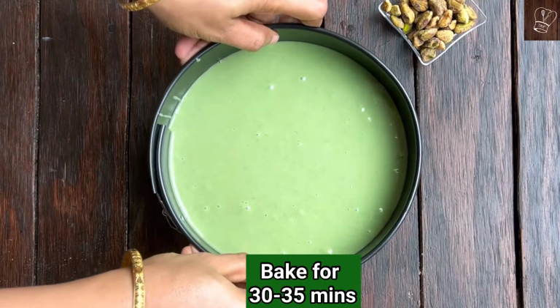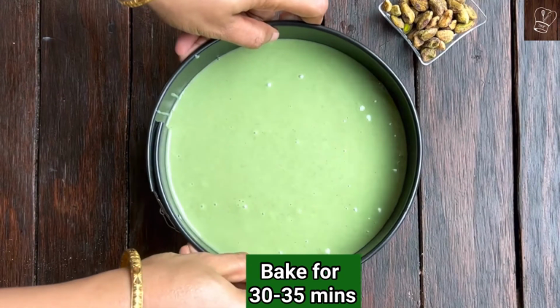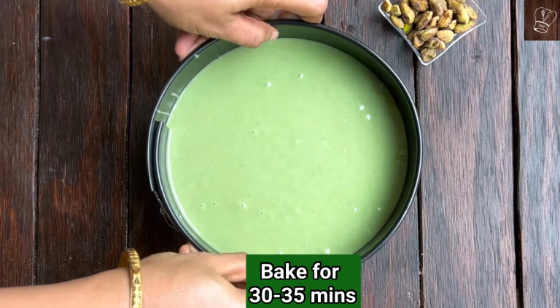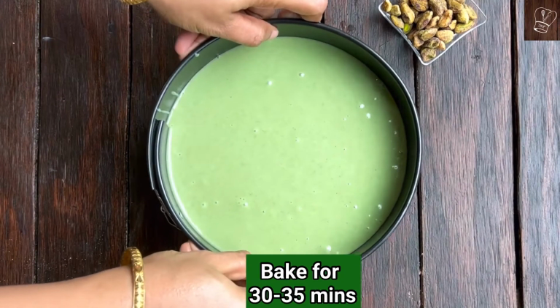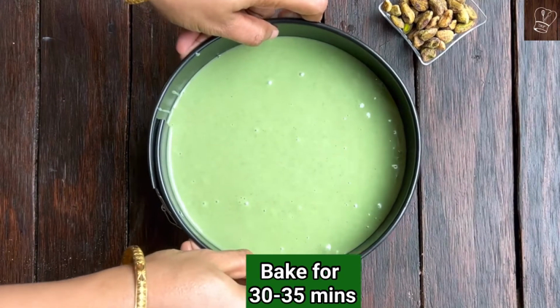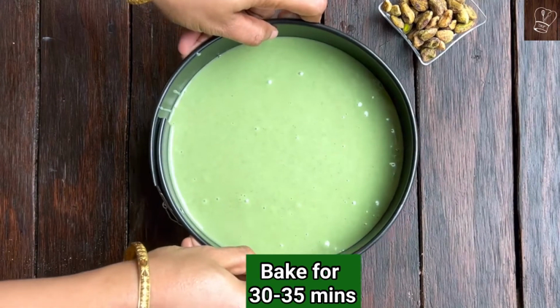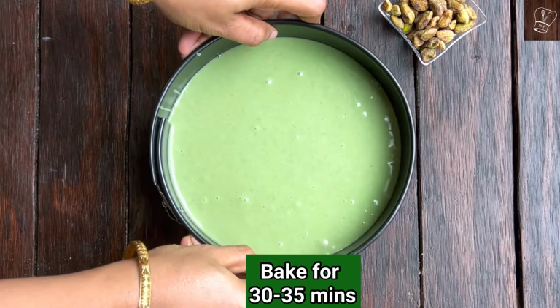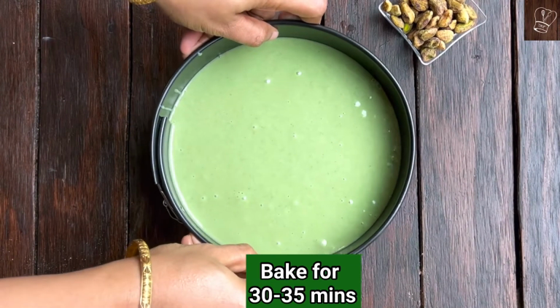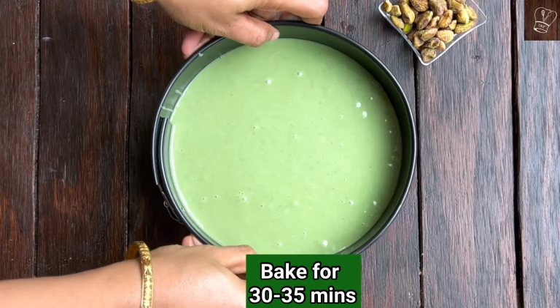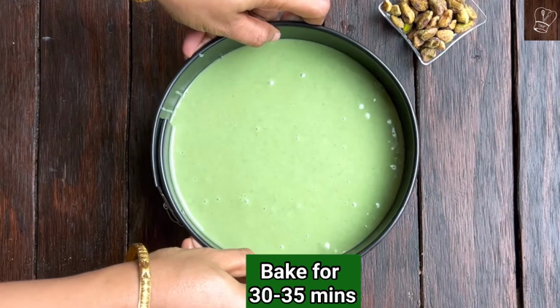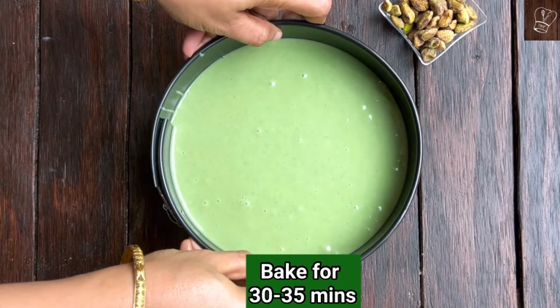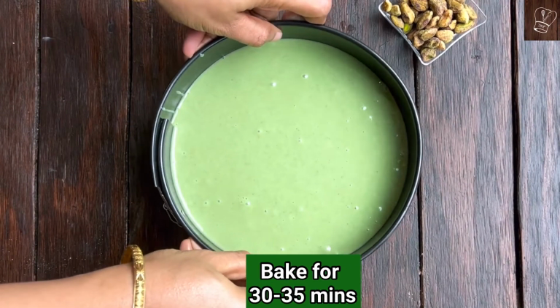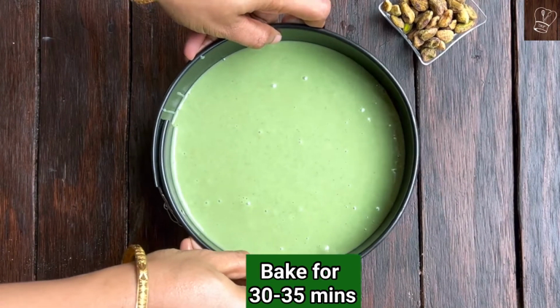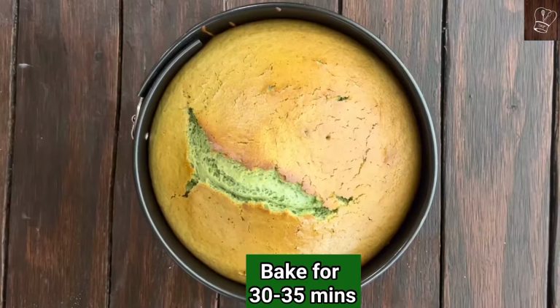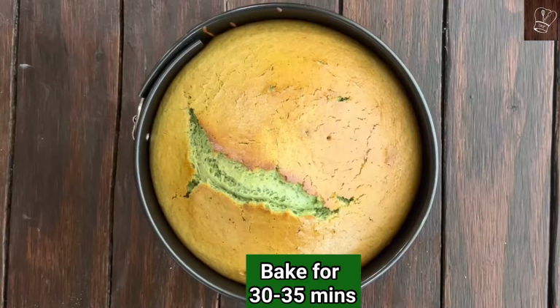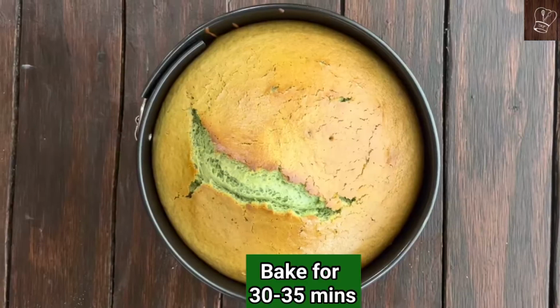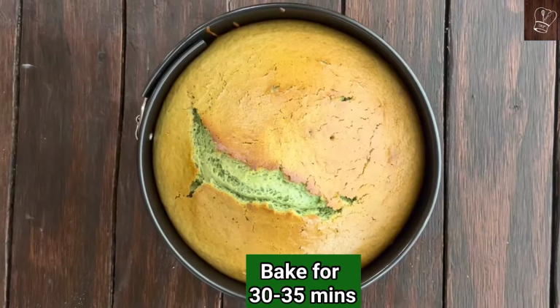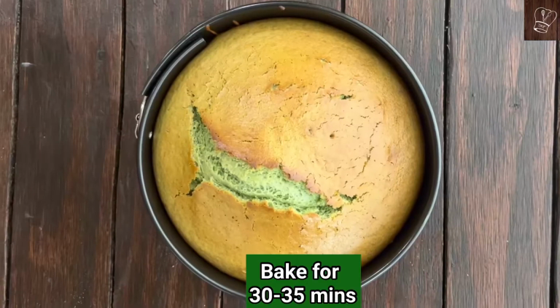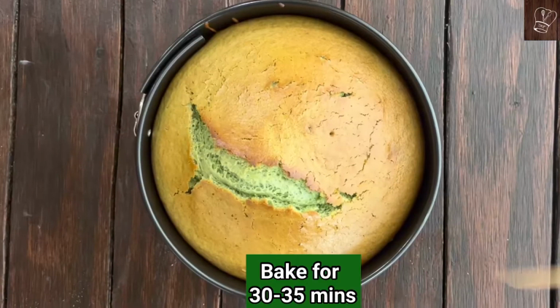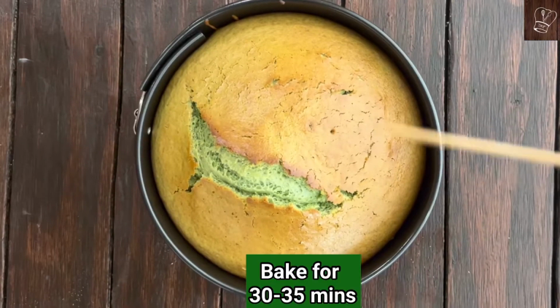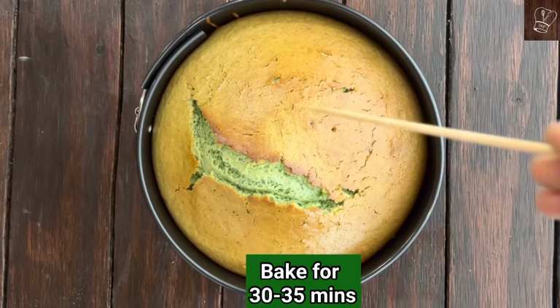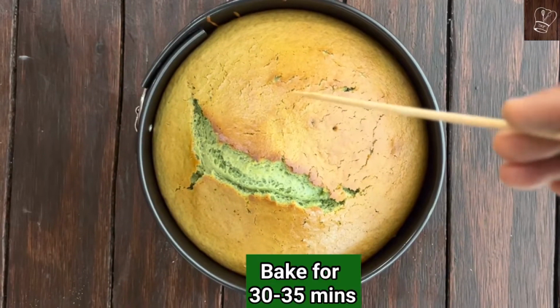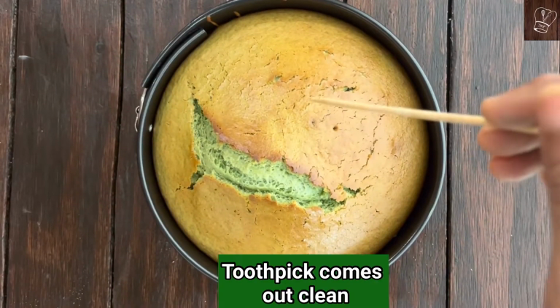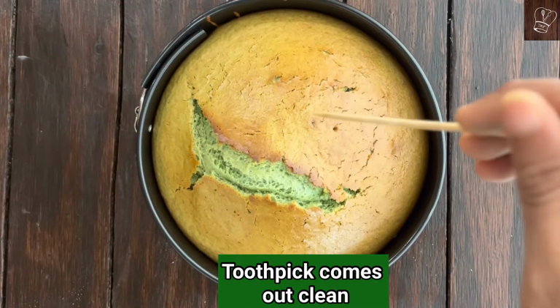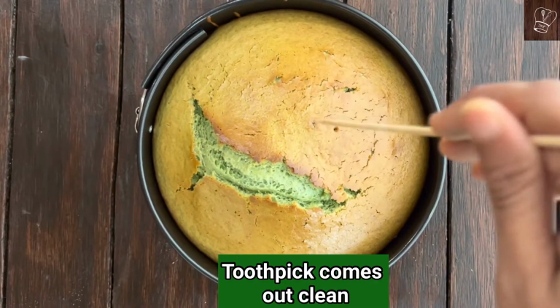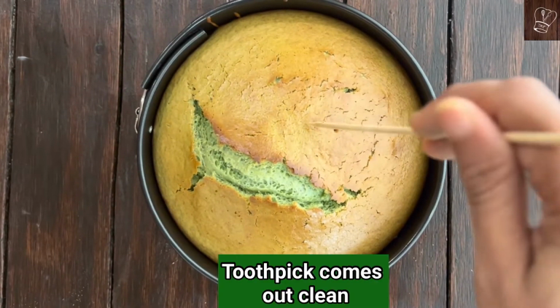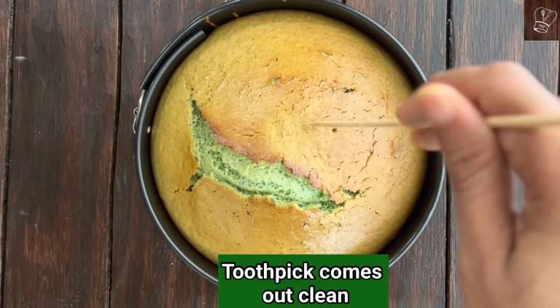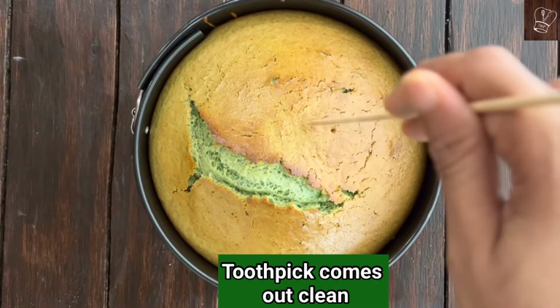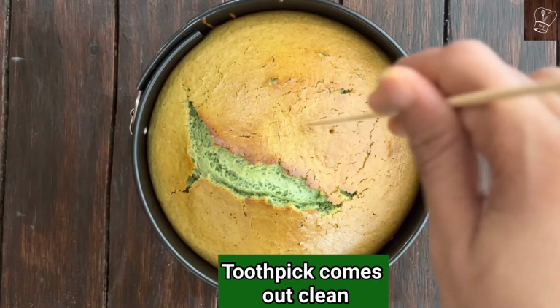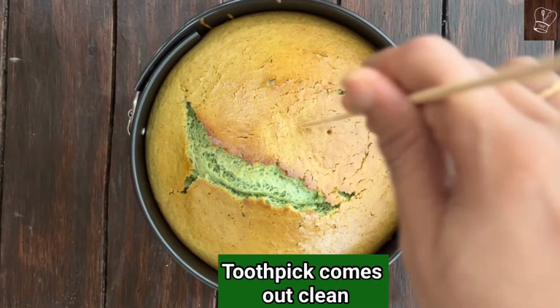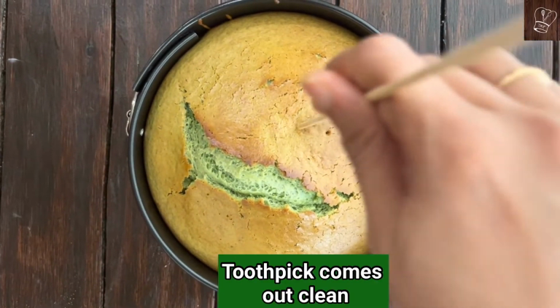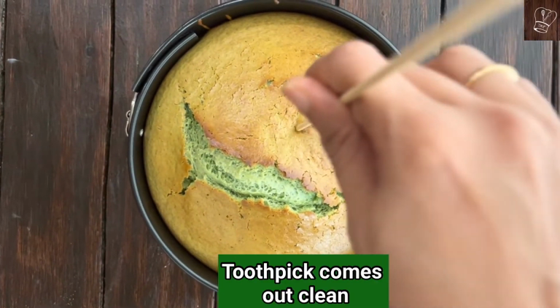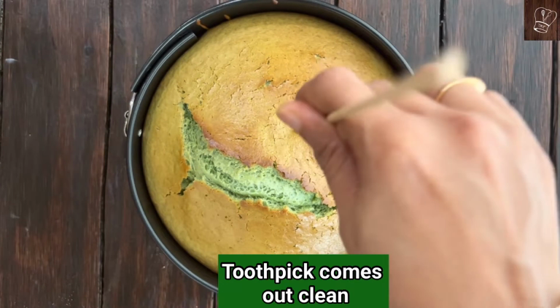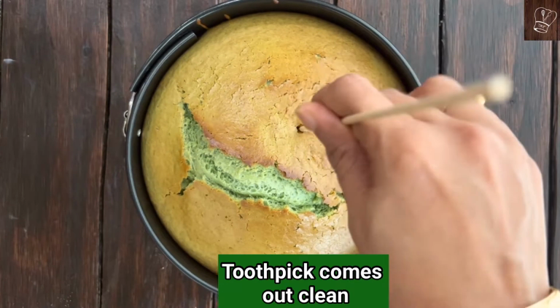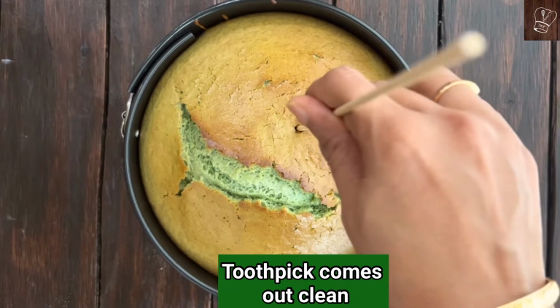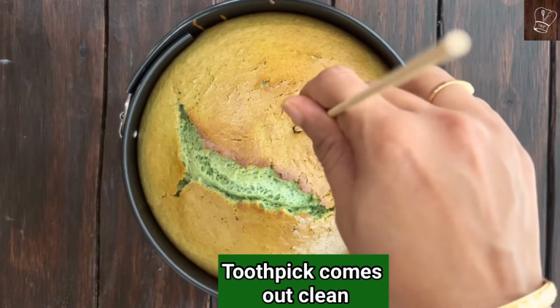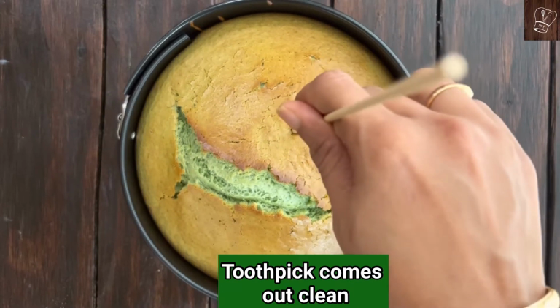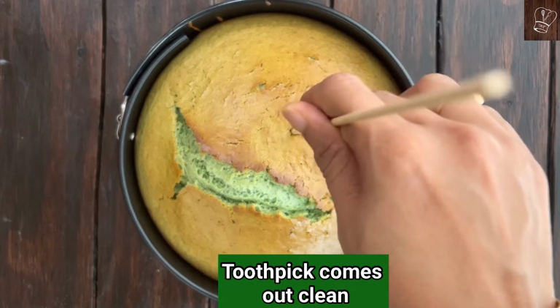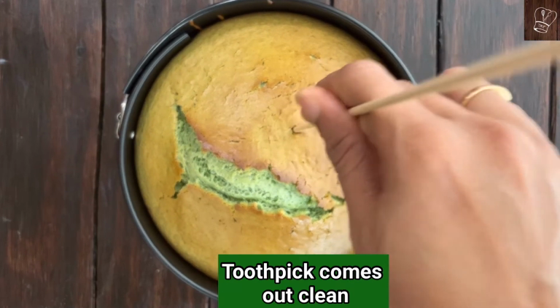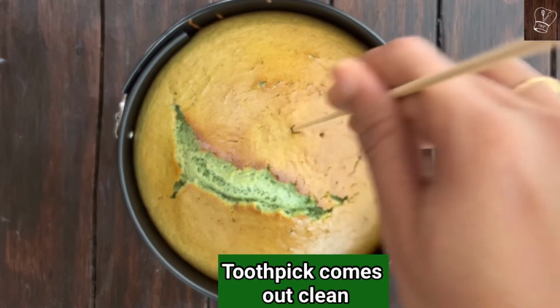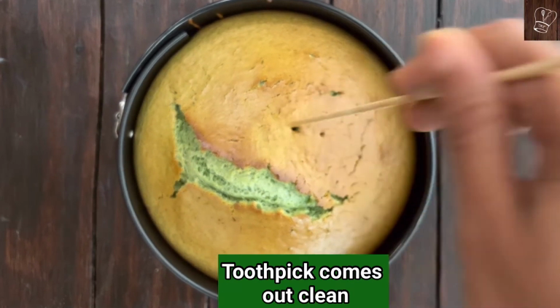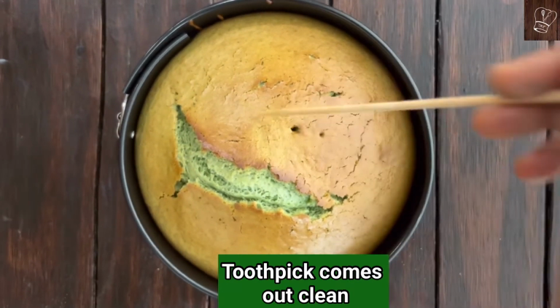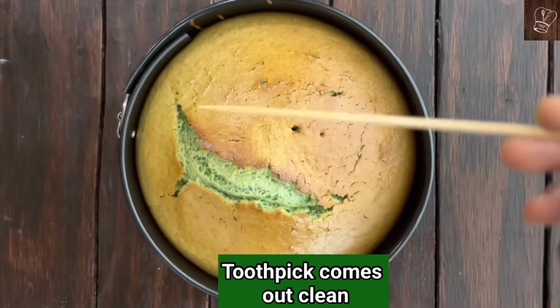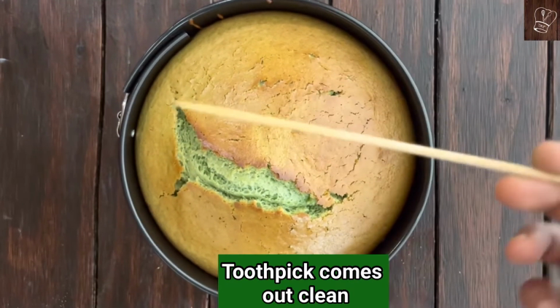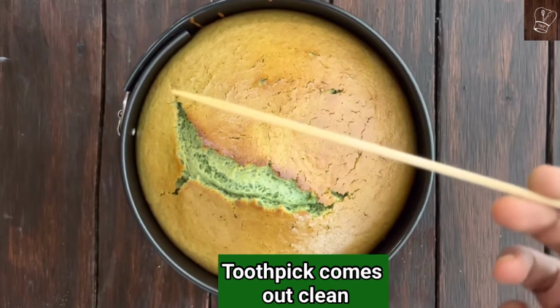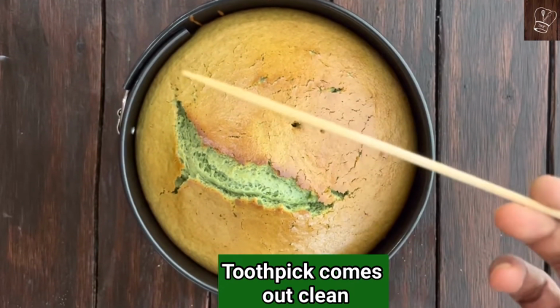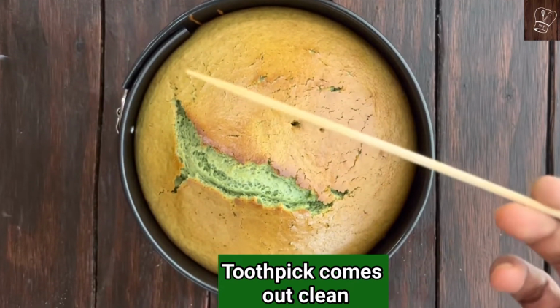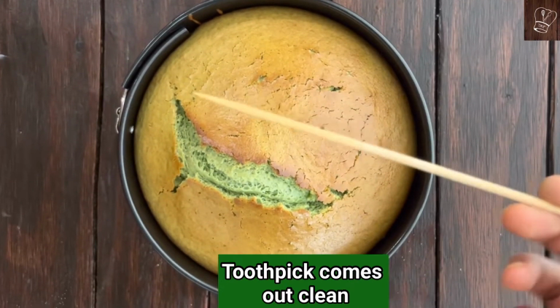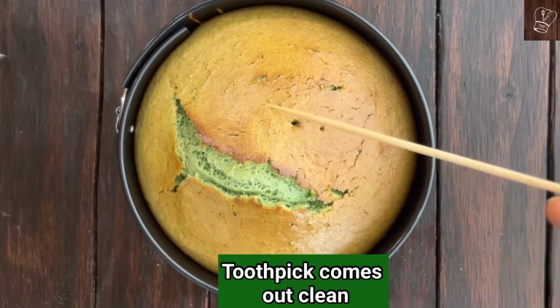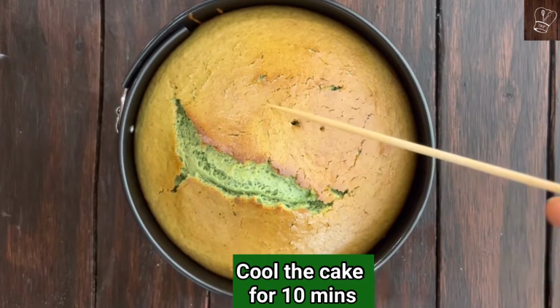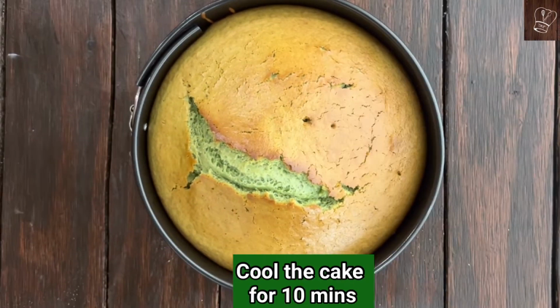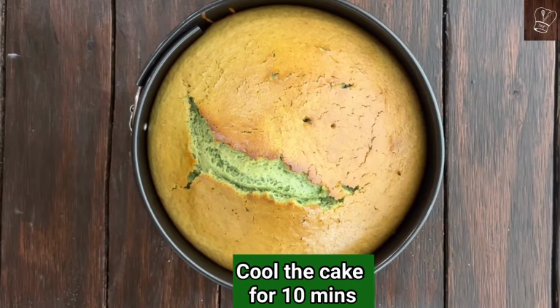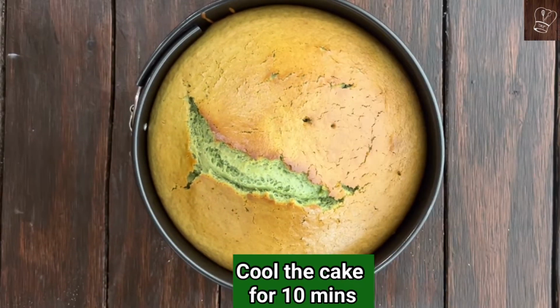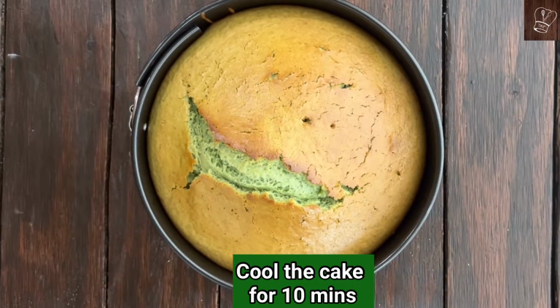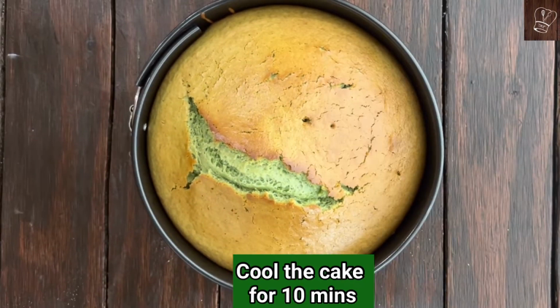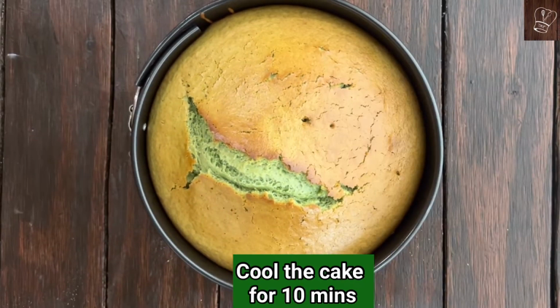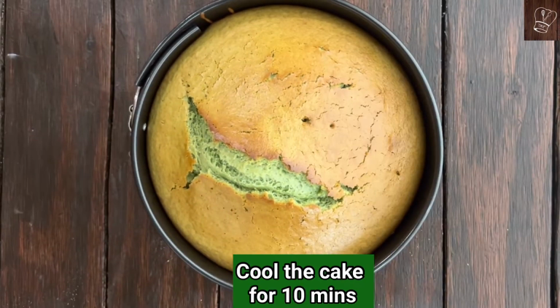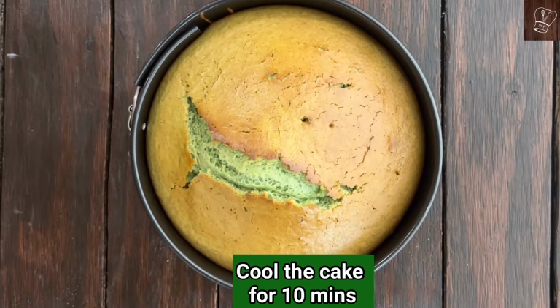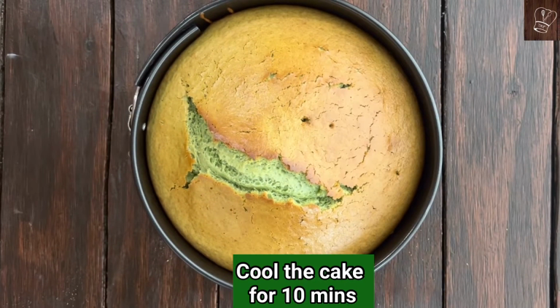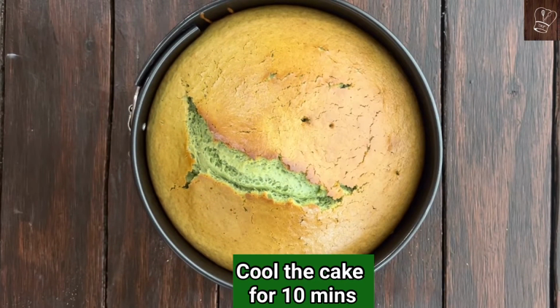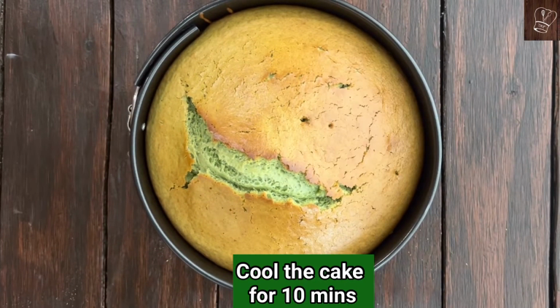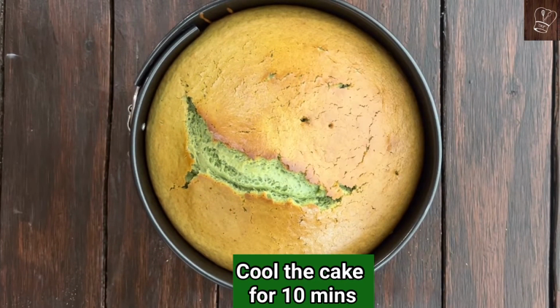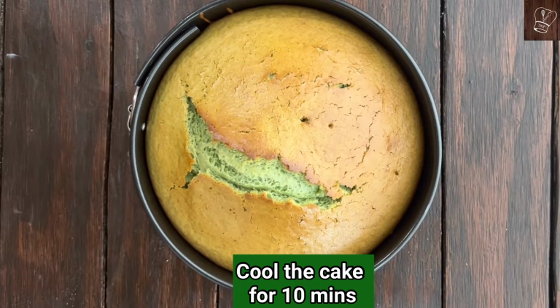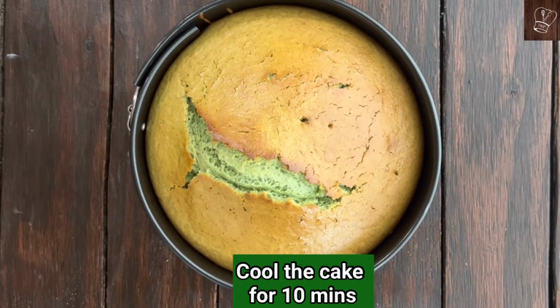Bake for 30 to 35 minutes until a toothpick inserted comes out clean. Cool the cake for 10 minutes.